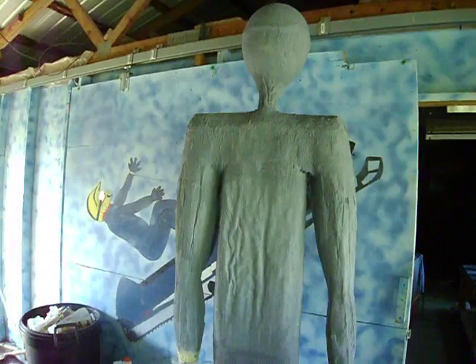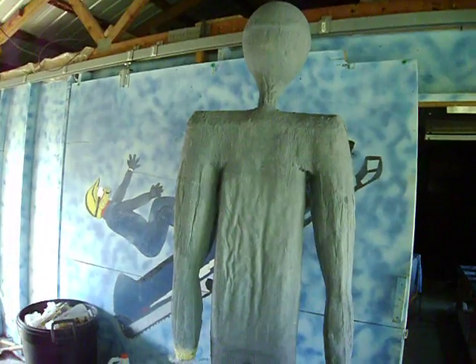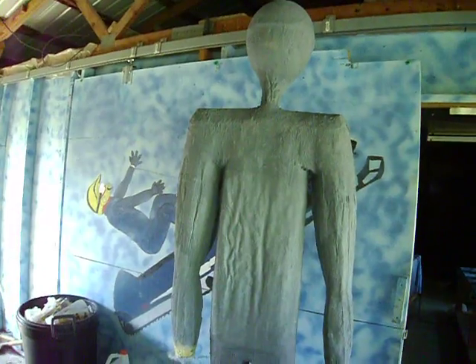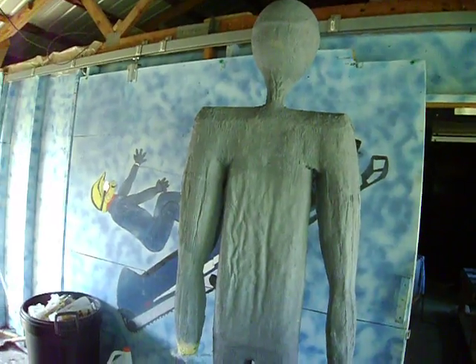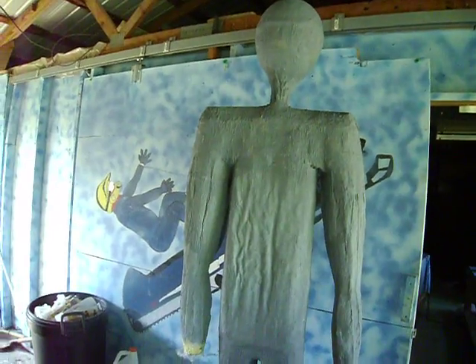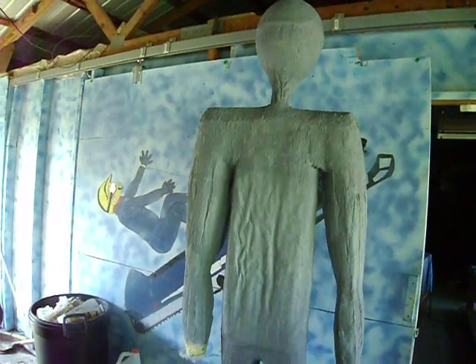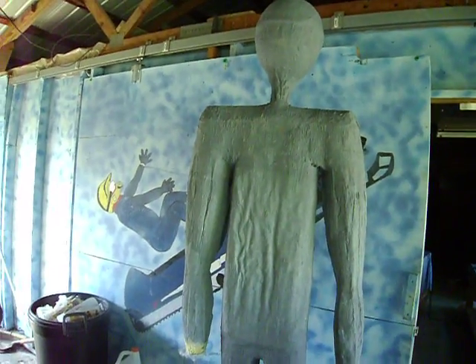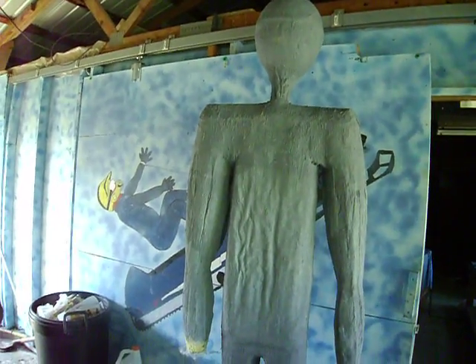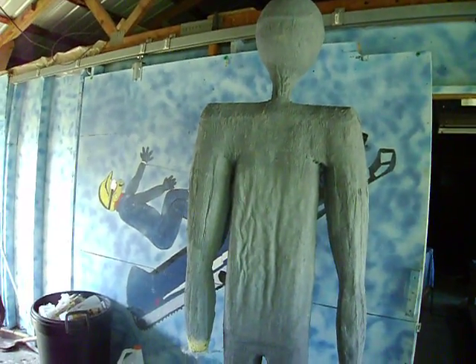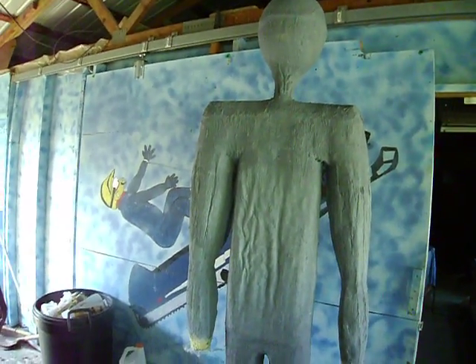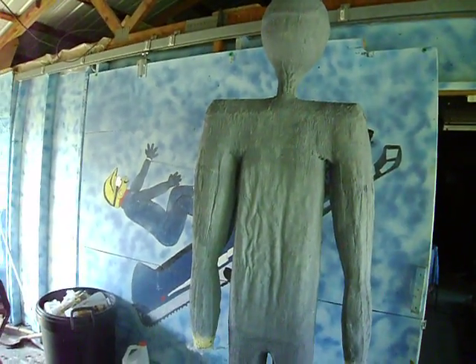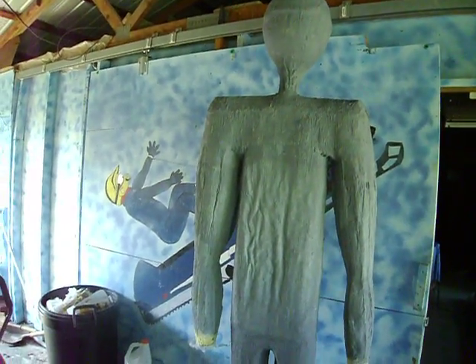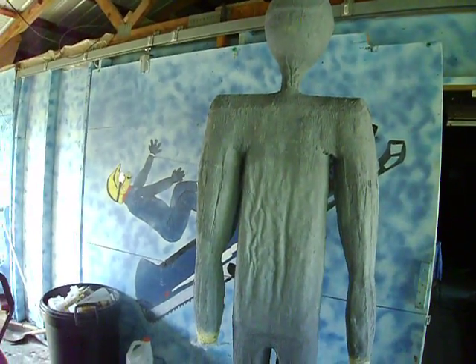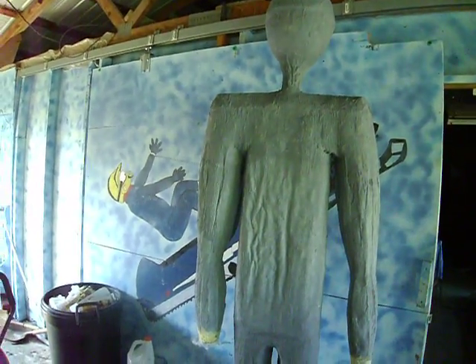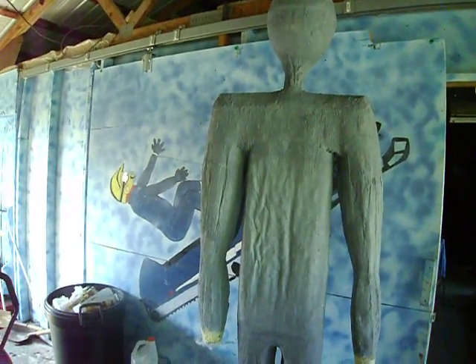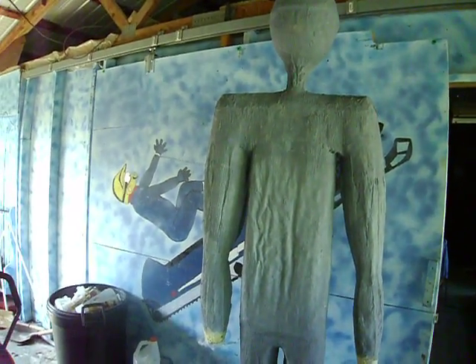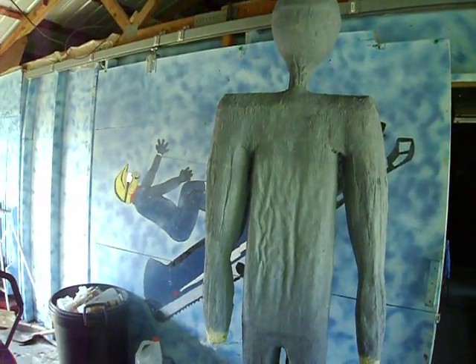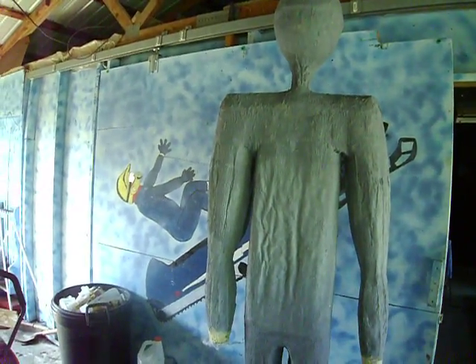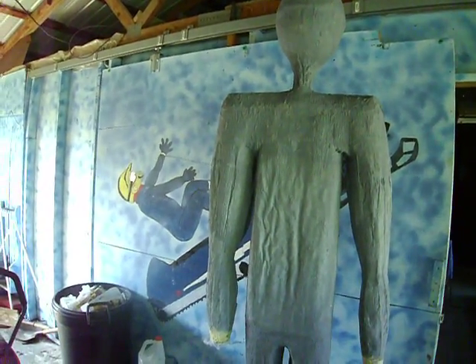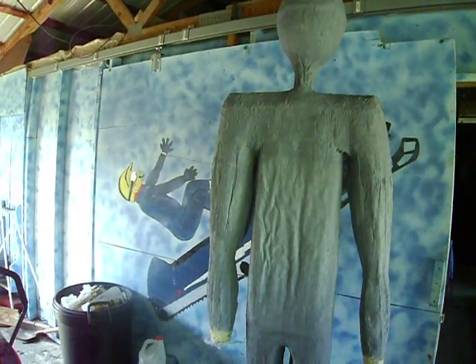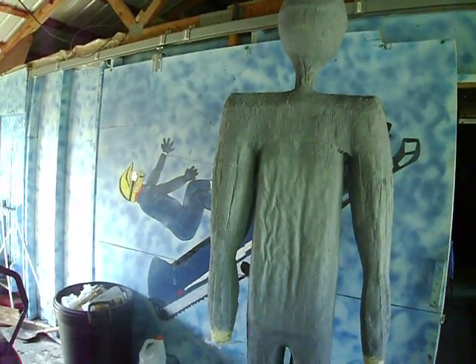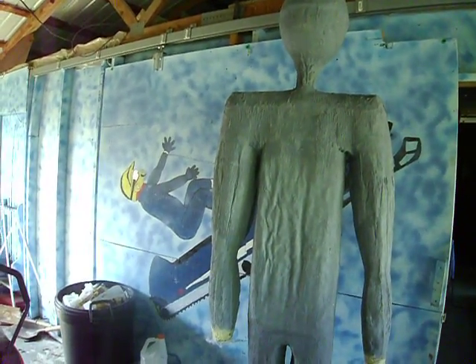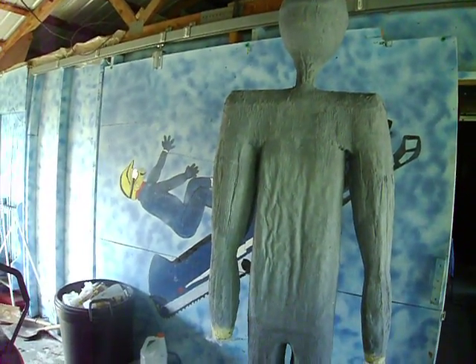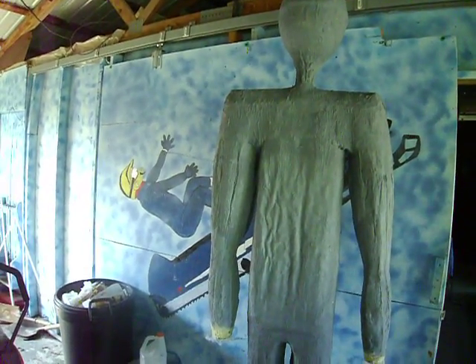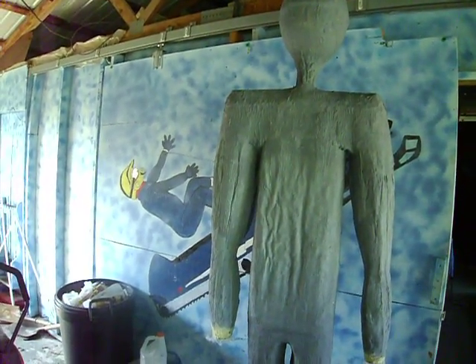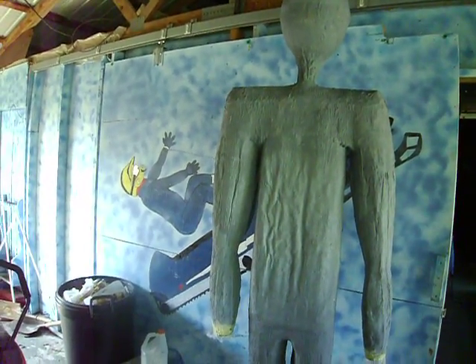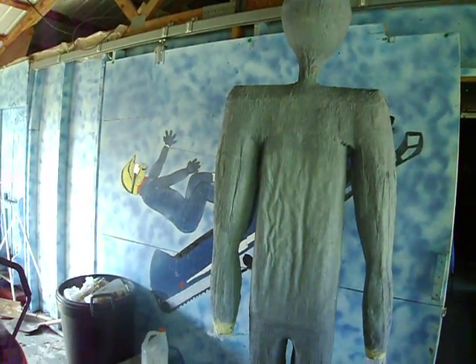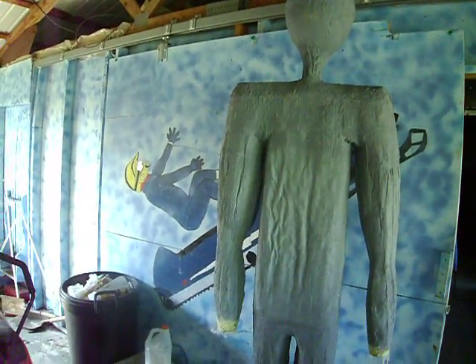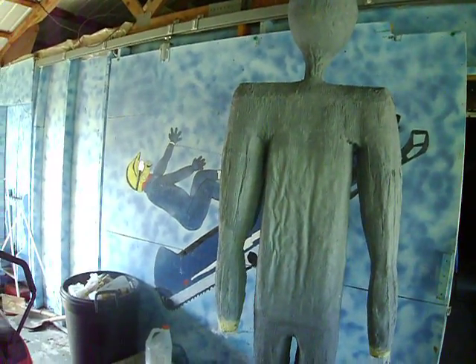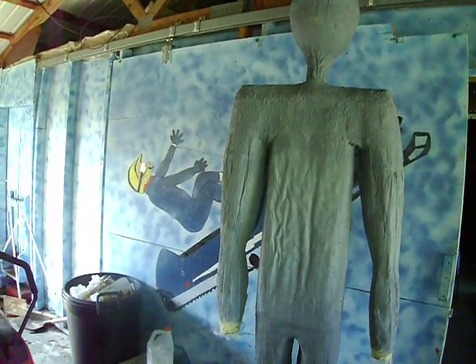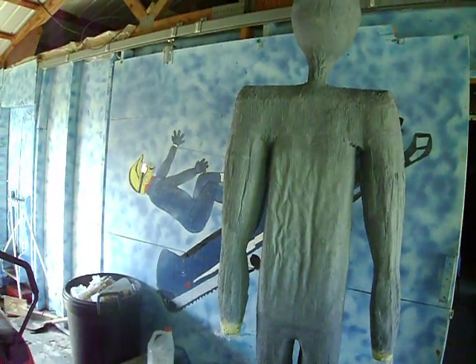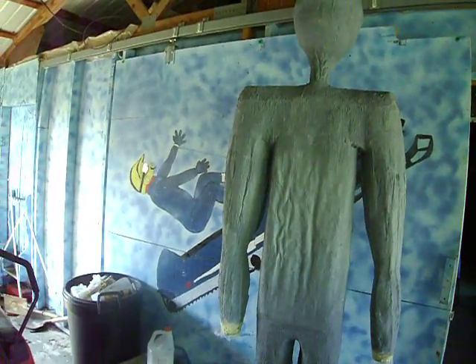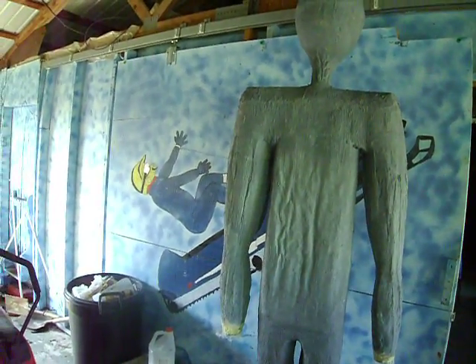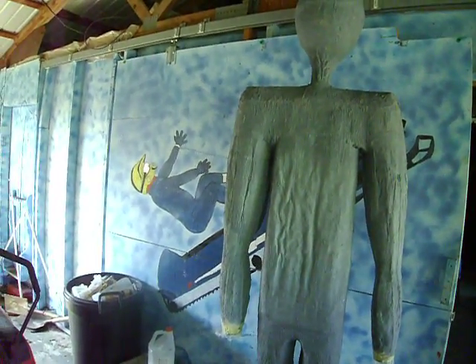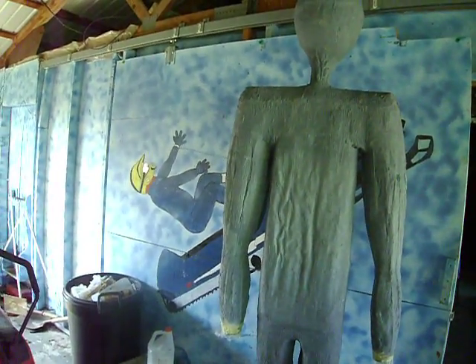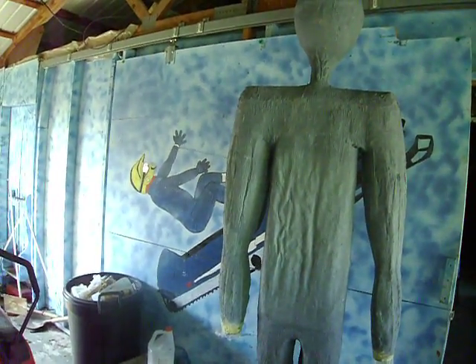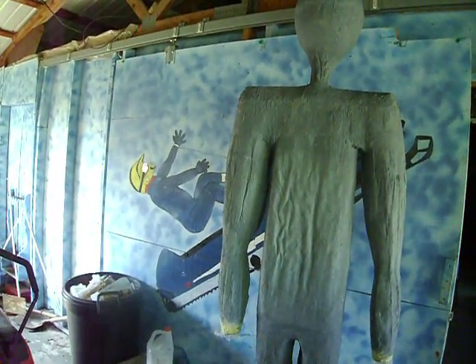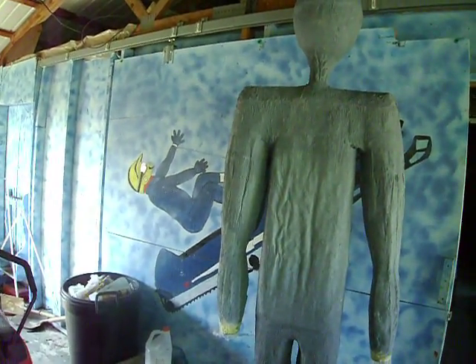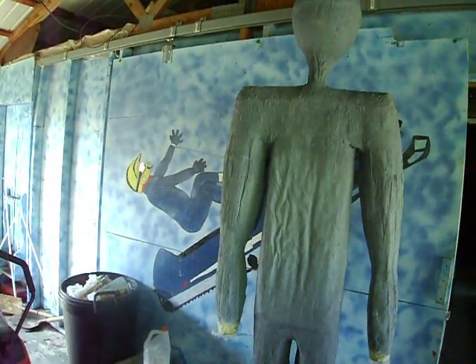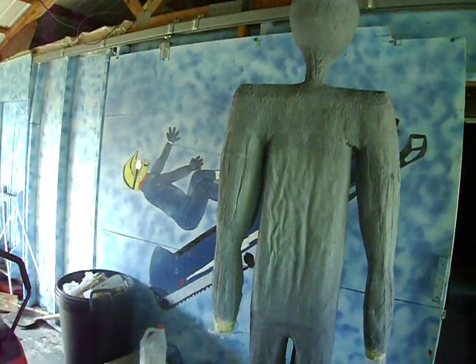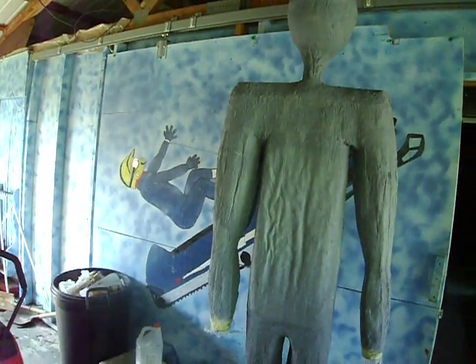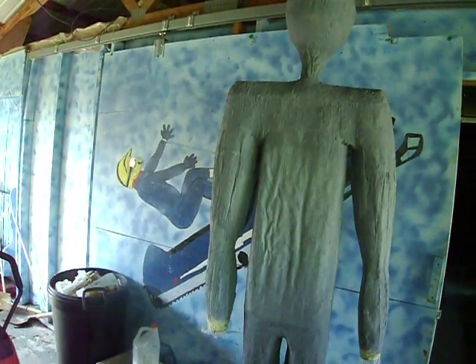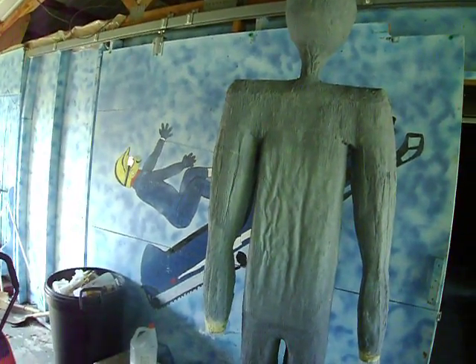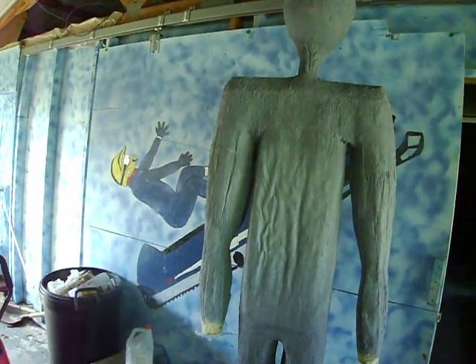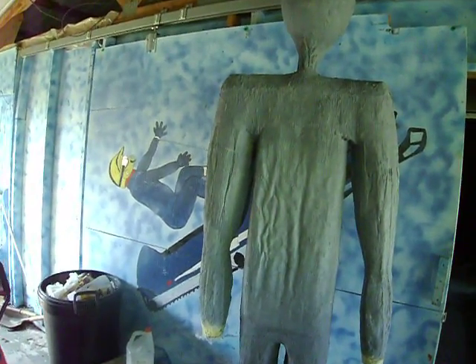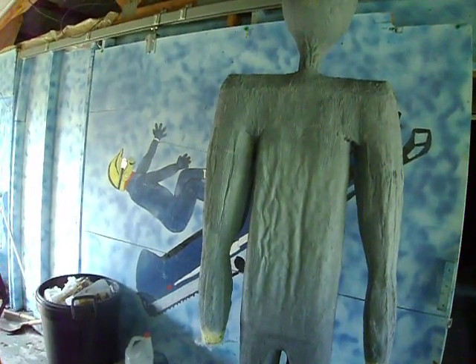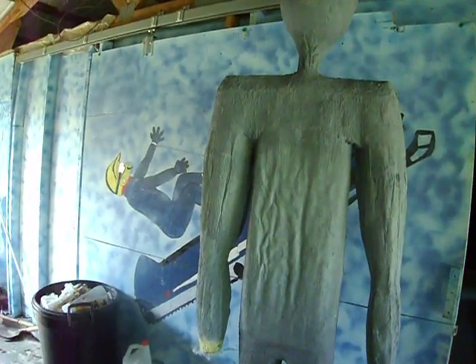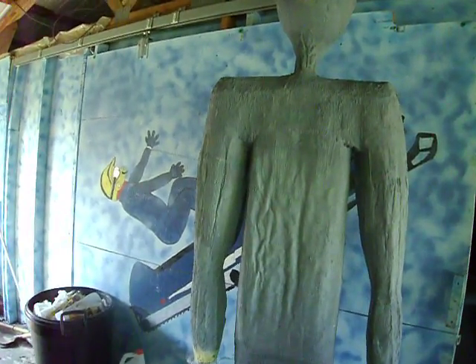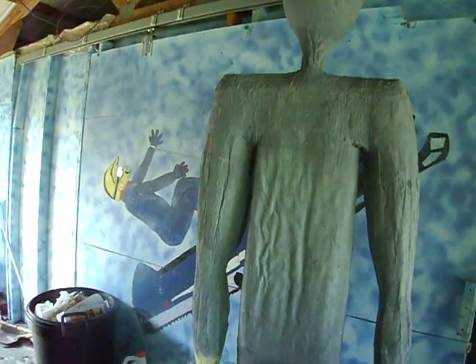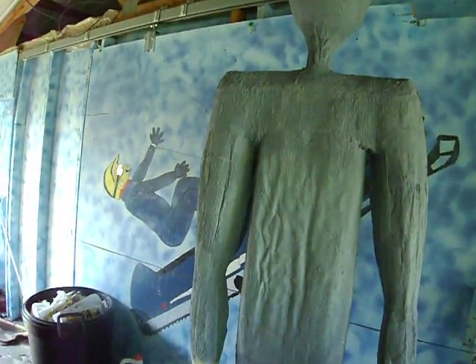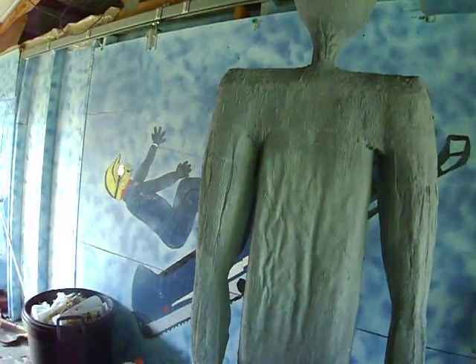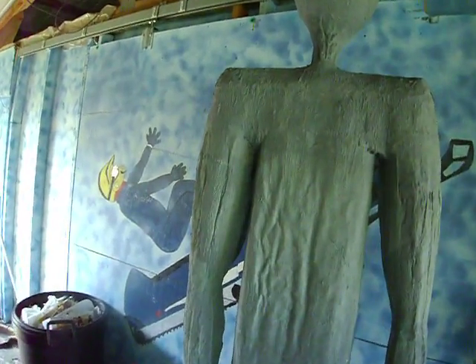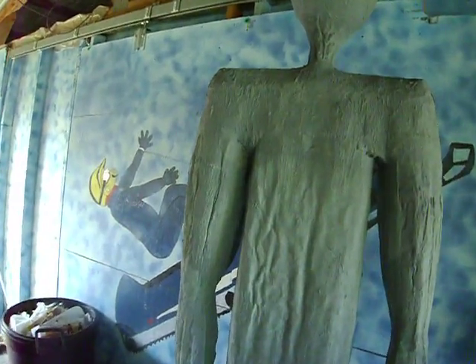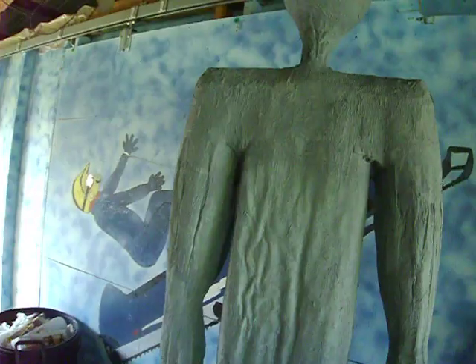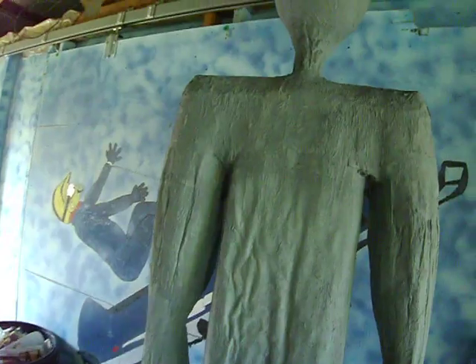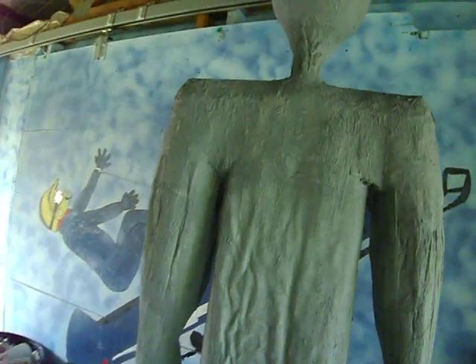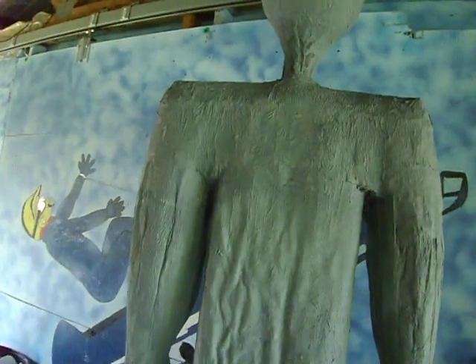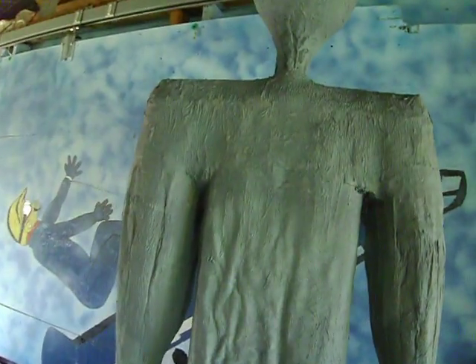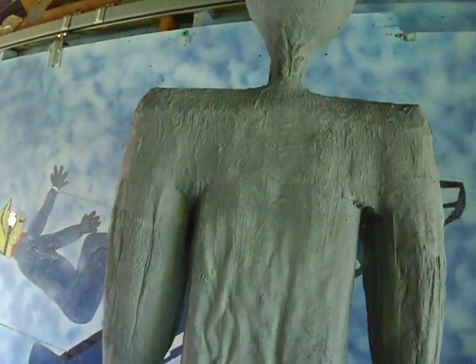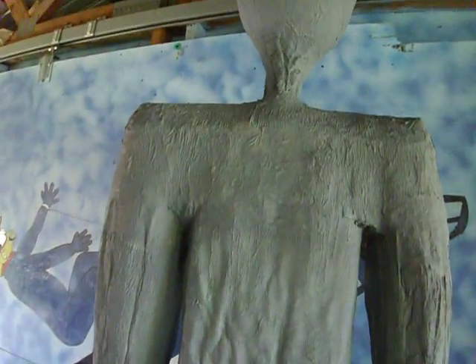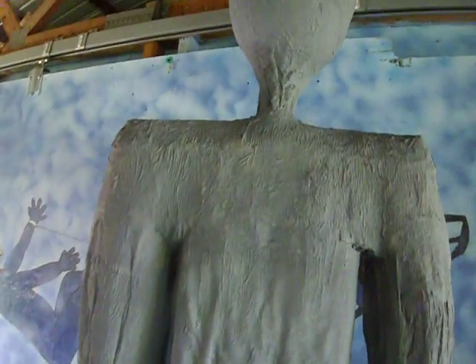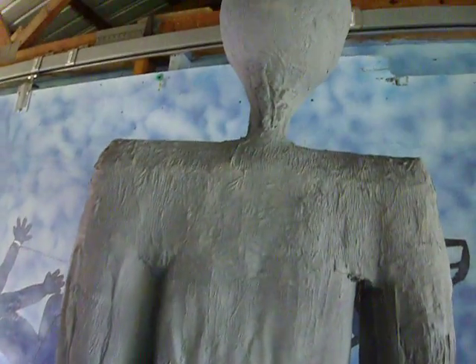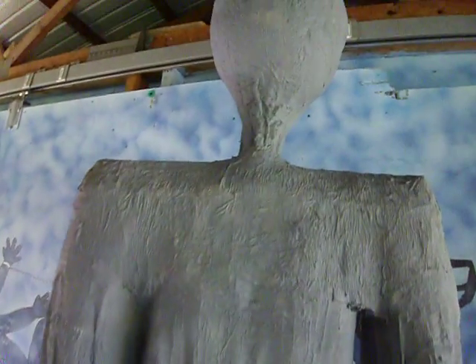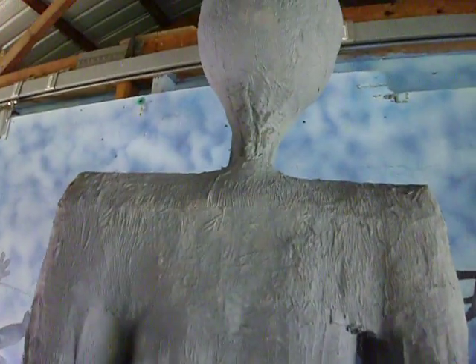This is Rick, Alien Volcano Models. This is day one of the sweat box.